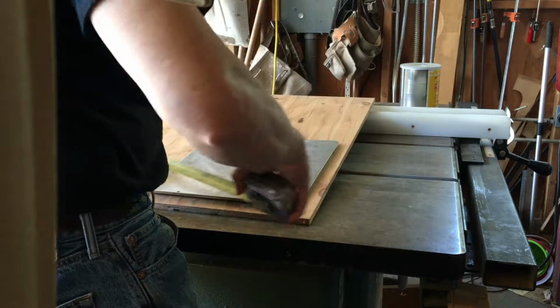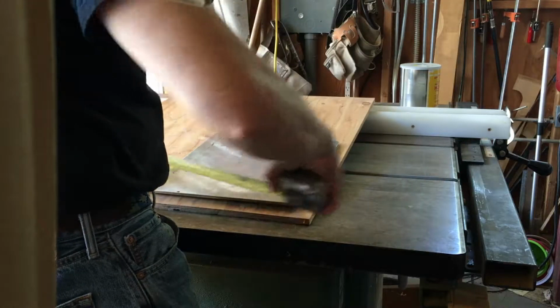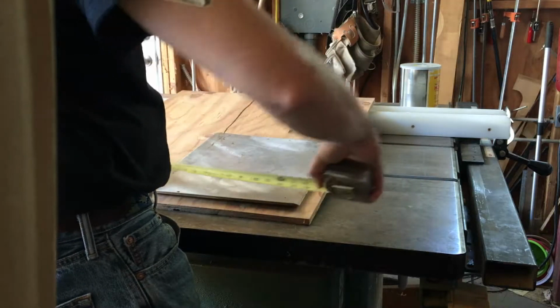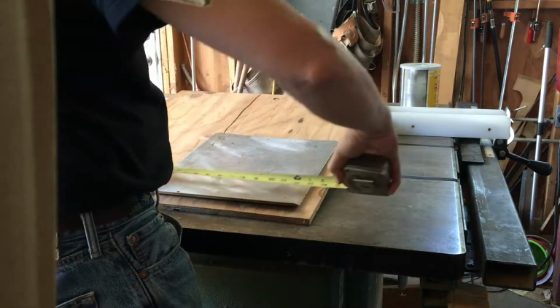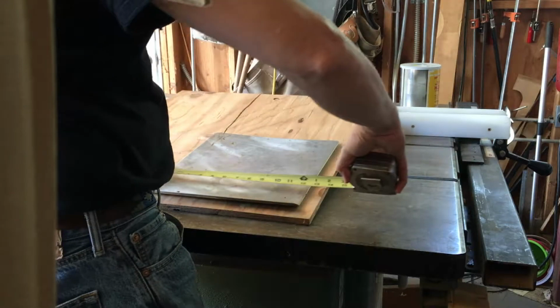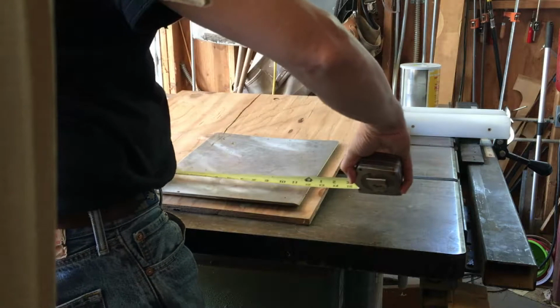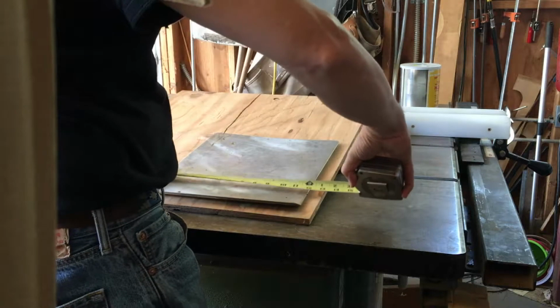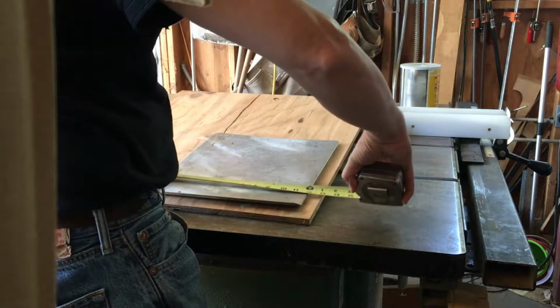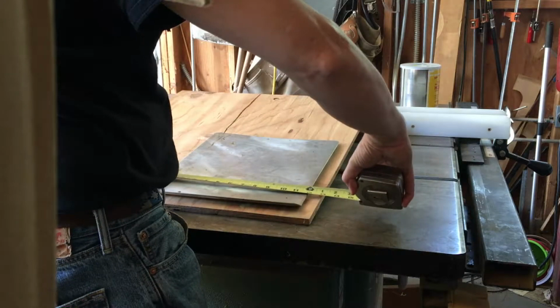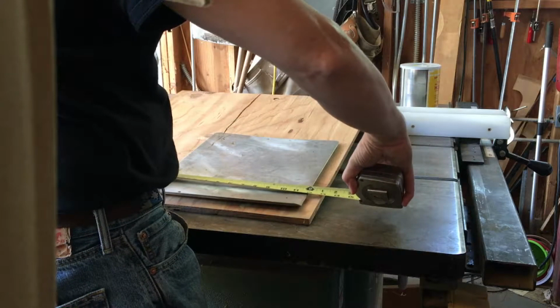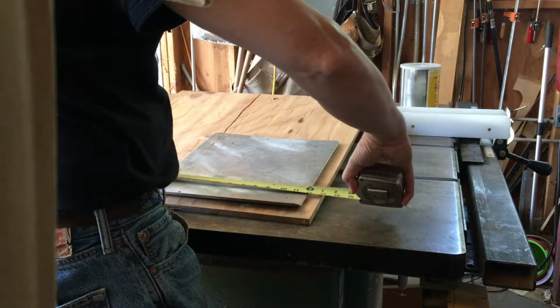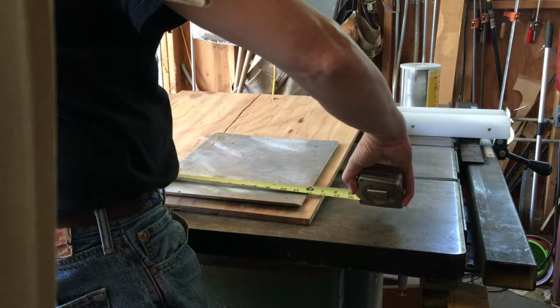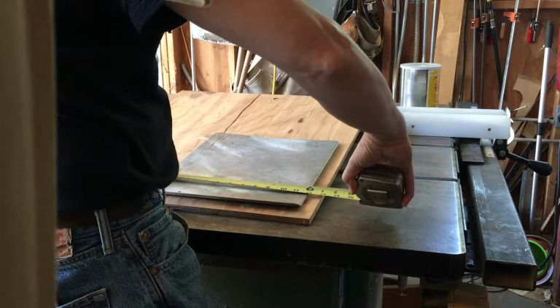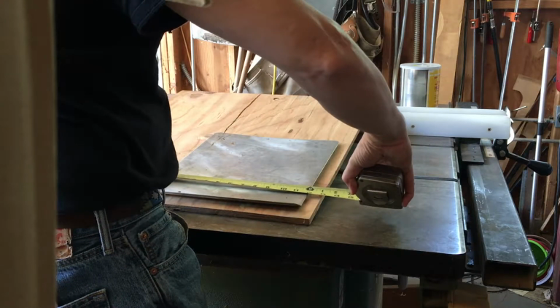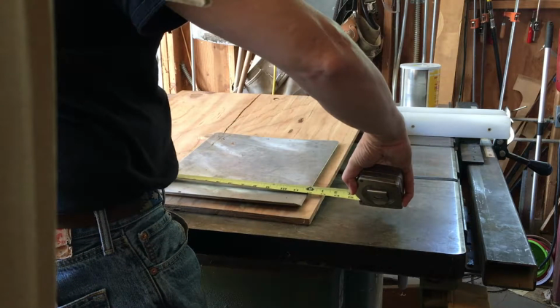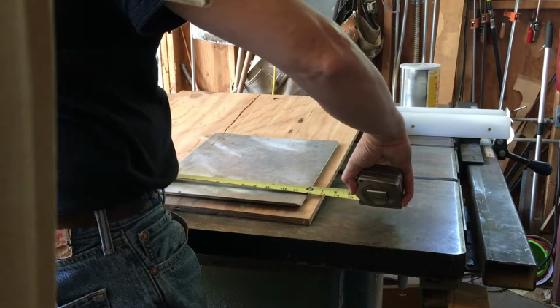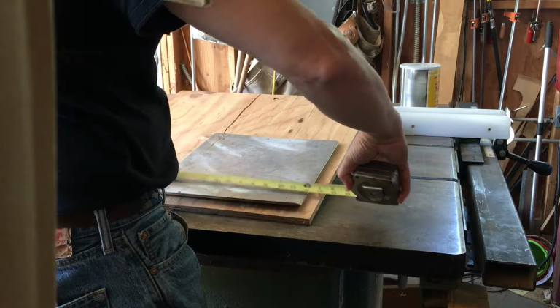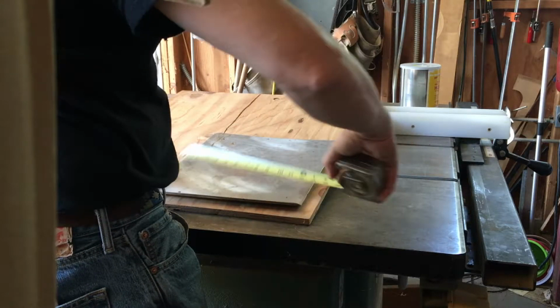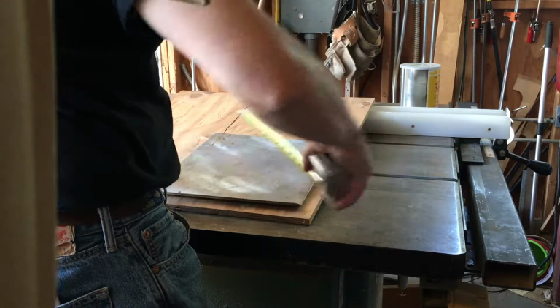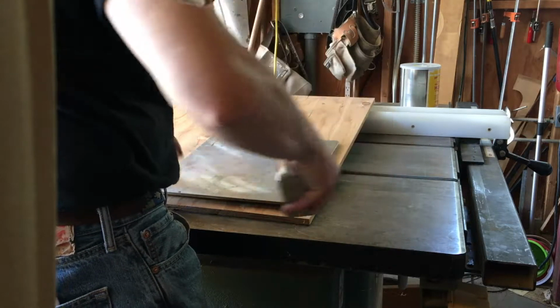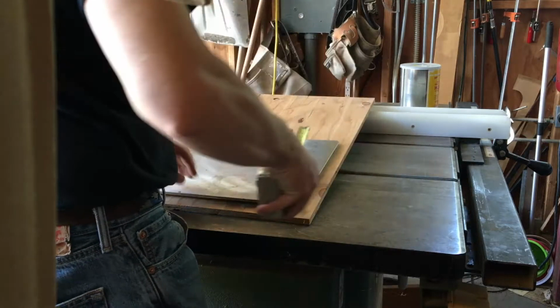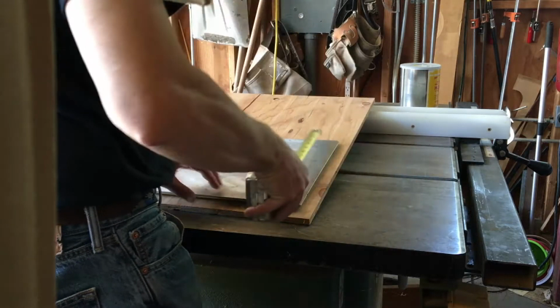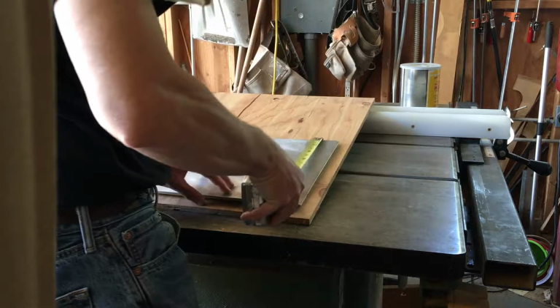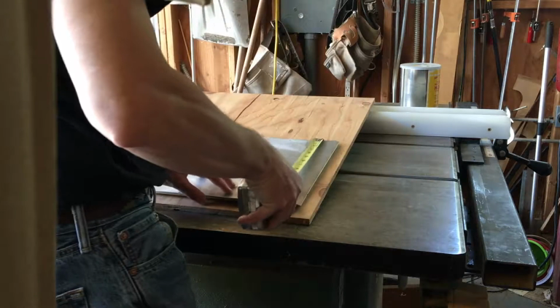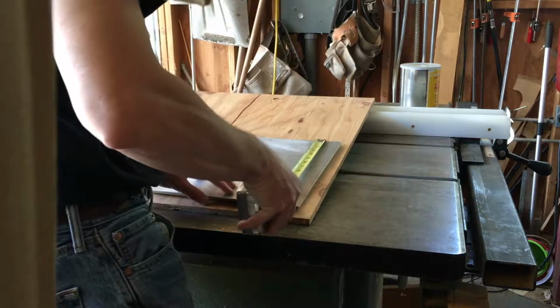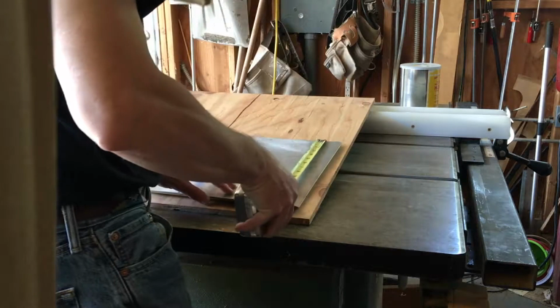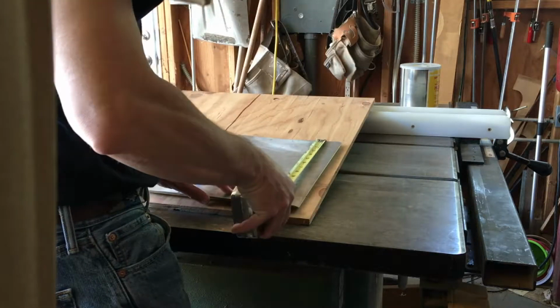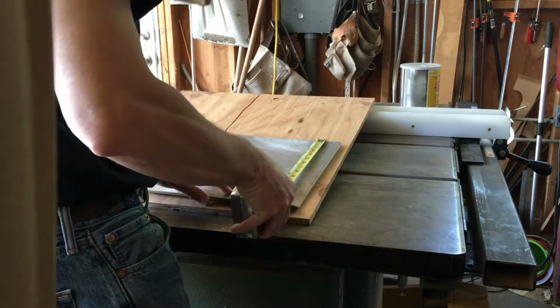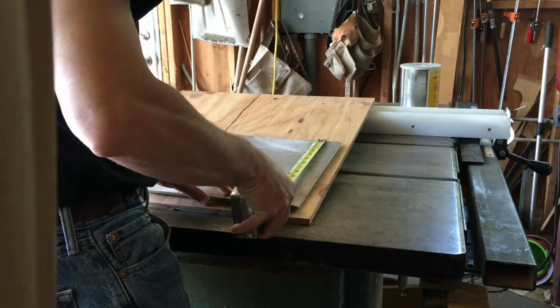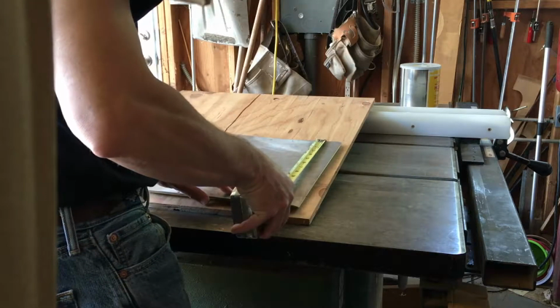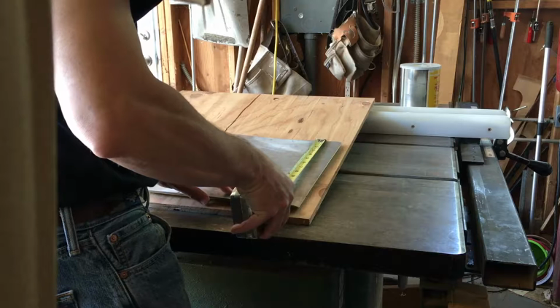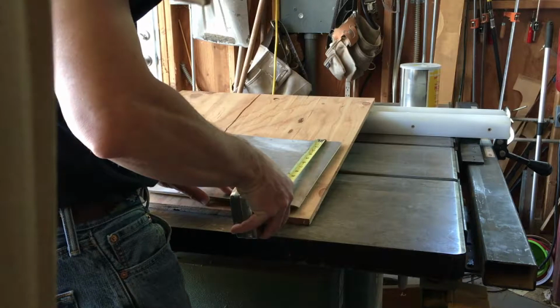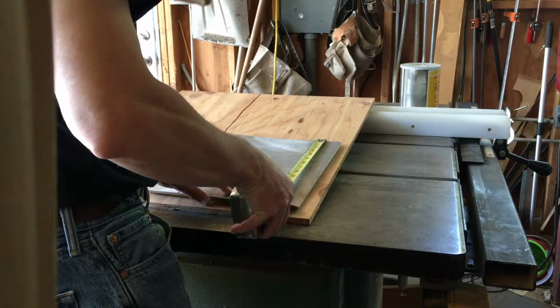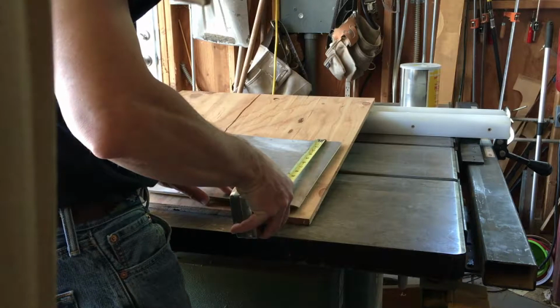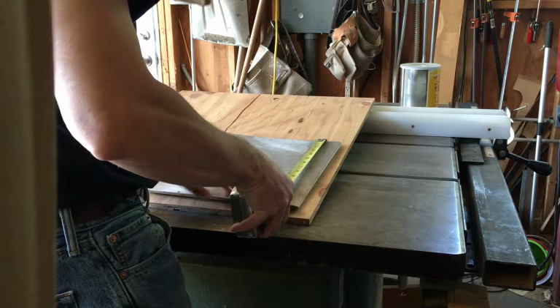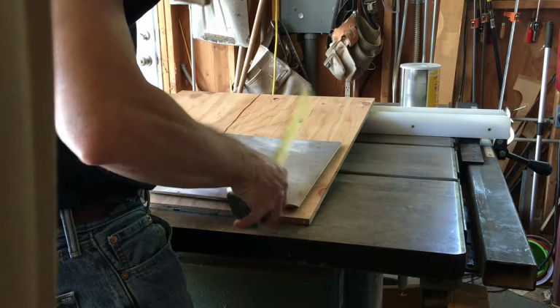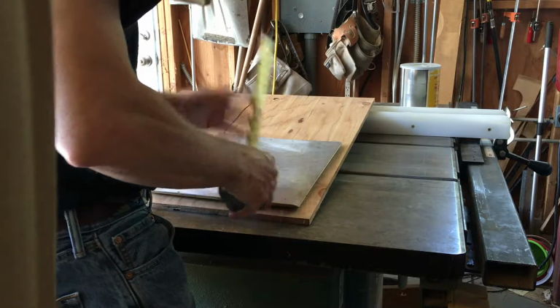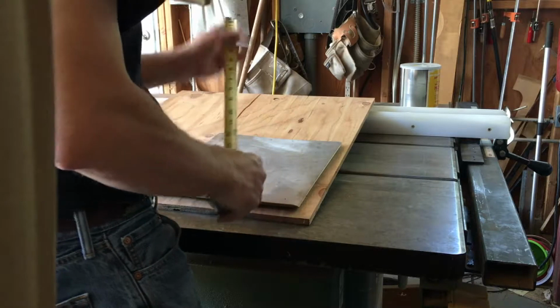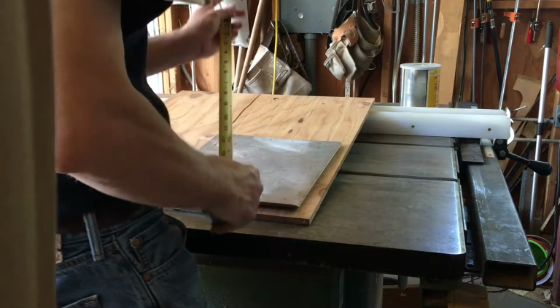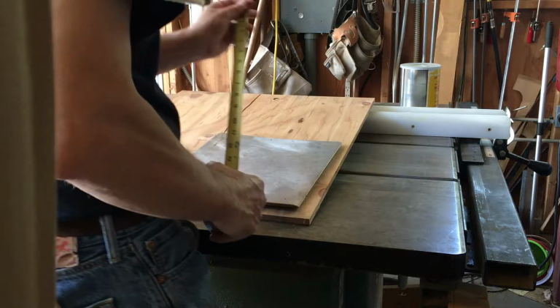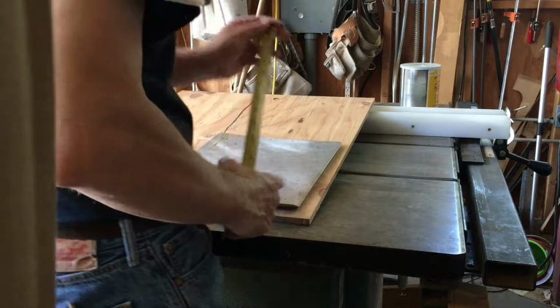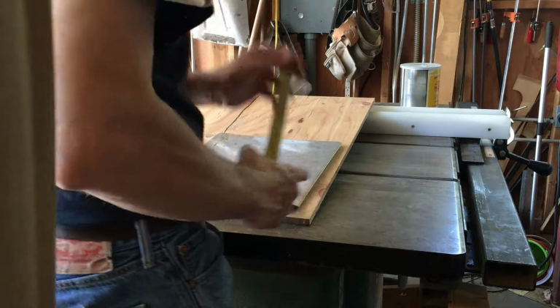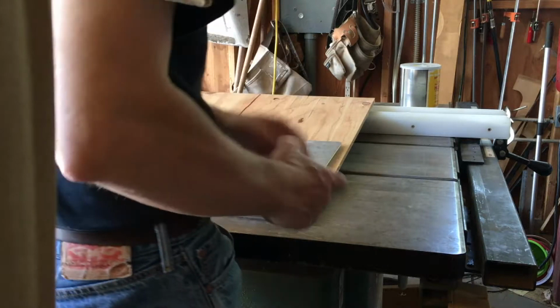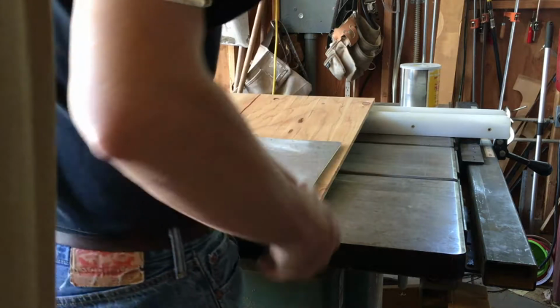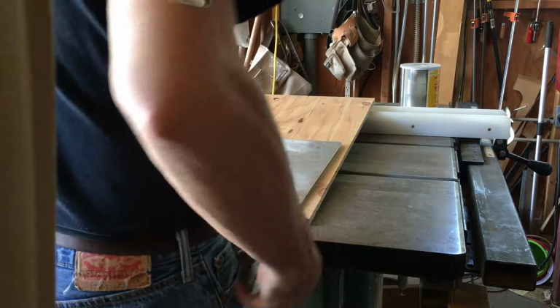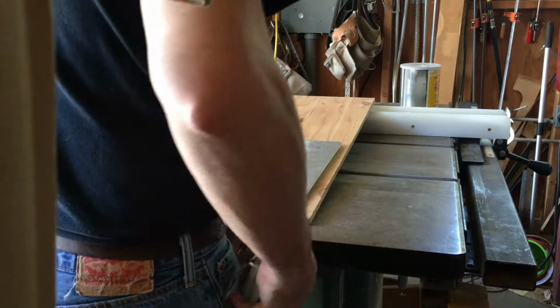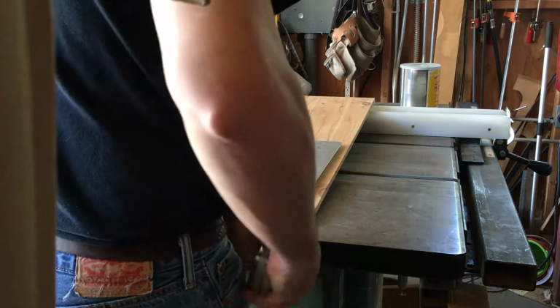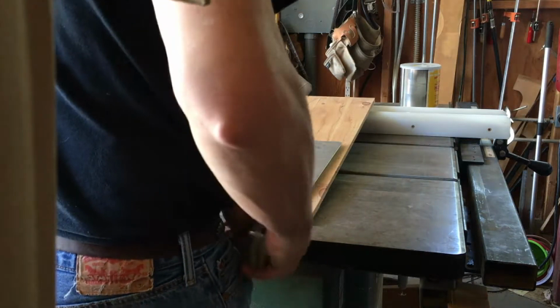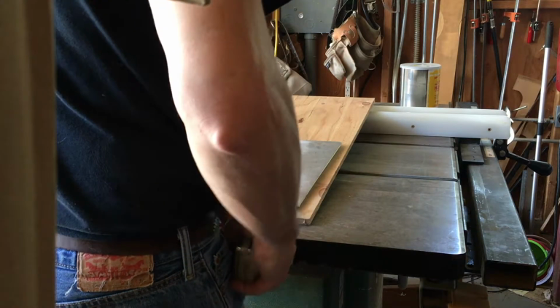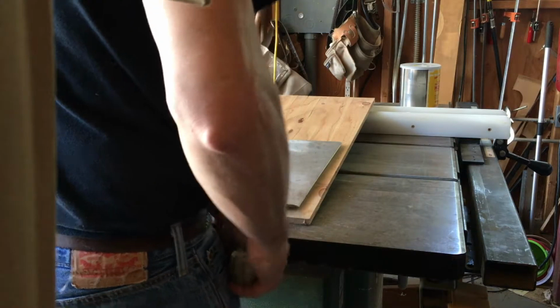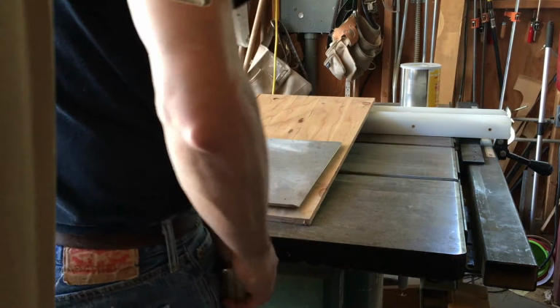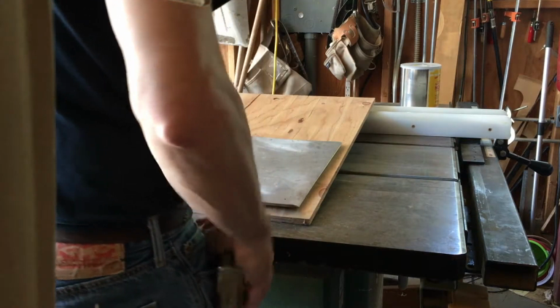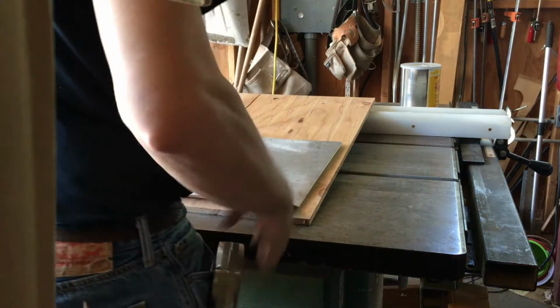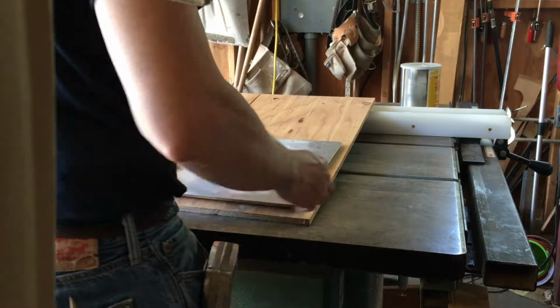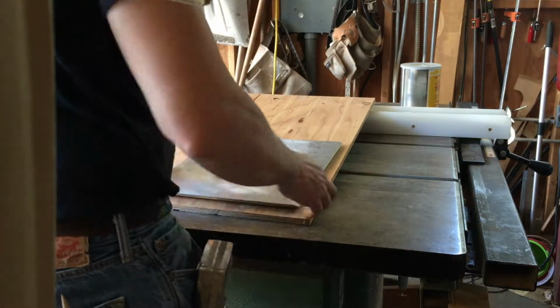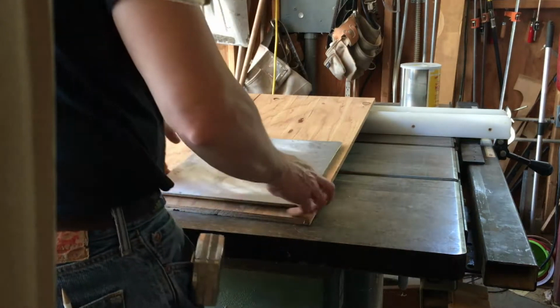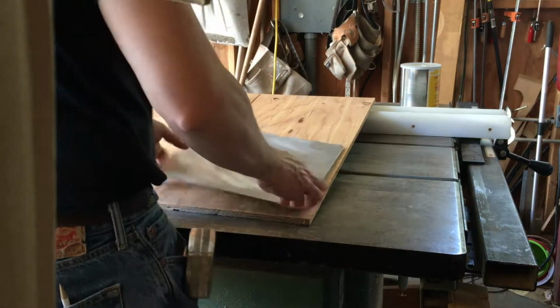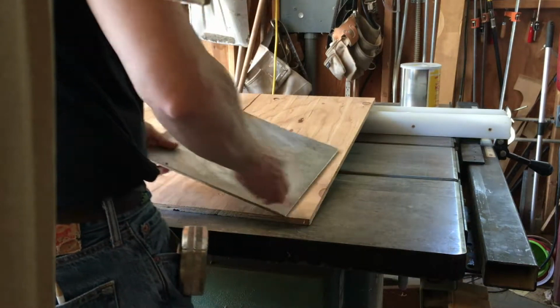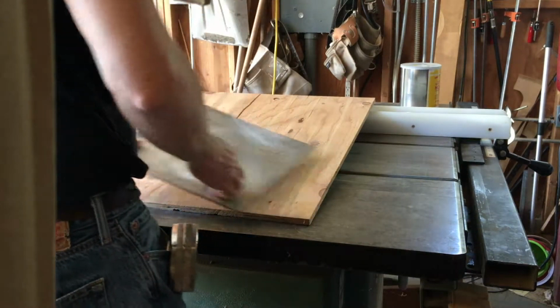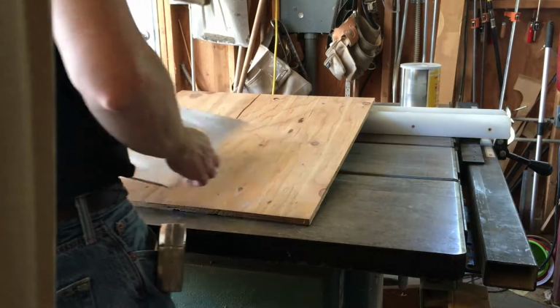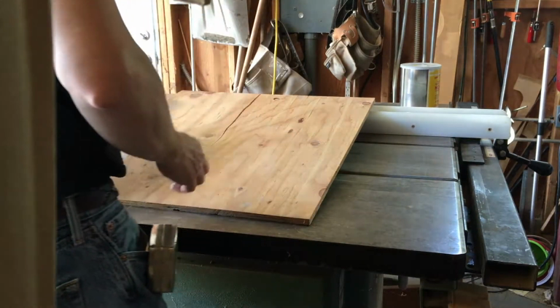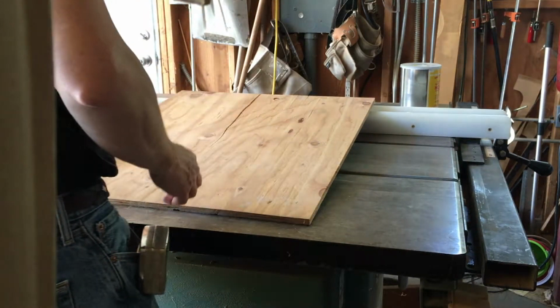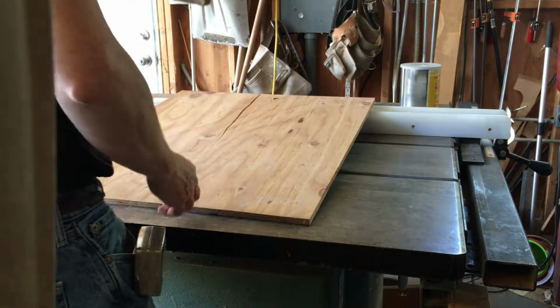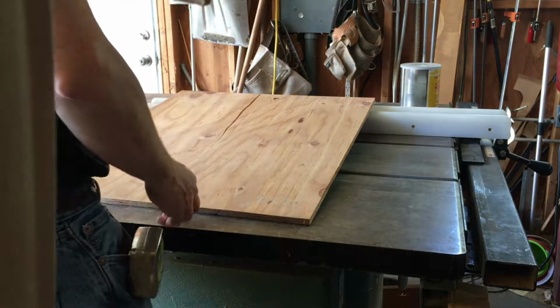The pan is 12 inches wide and 14 inches long, so I'm going to make the box one inch bigger on the inside in both directions.